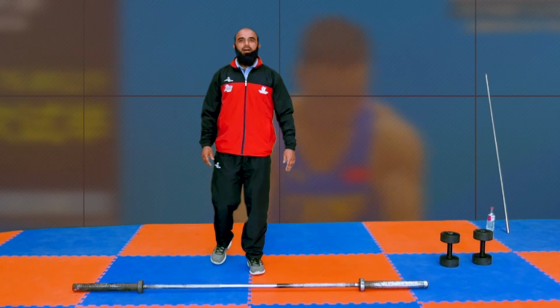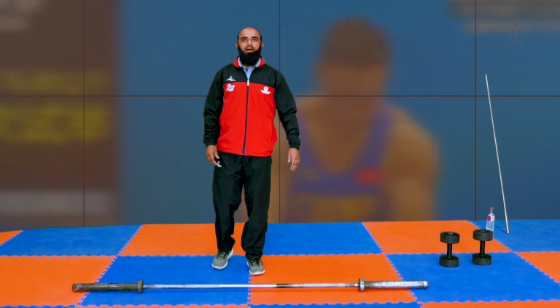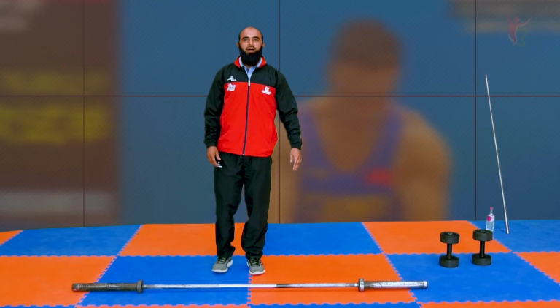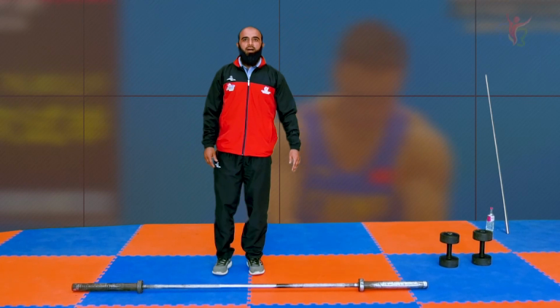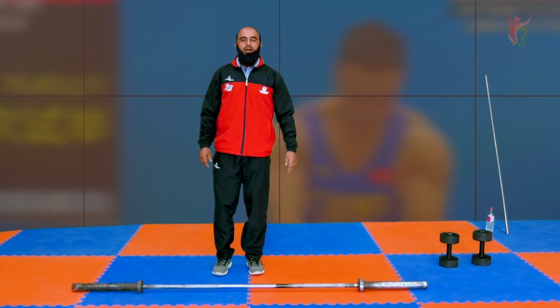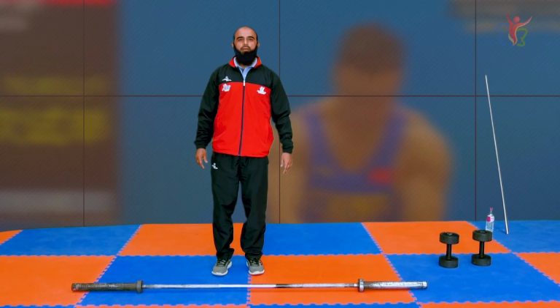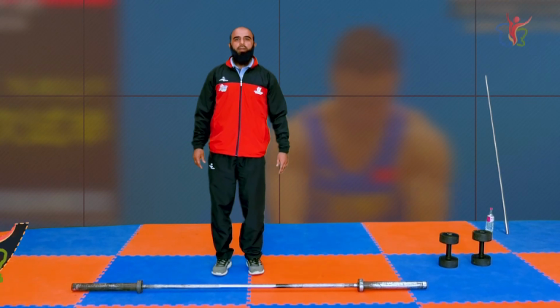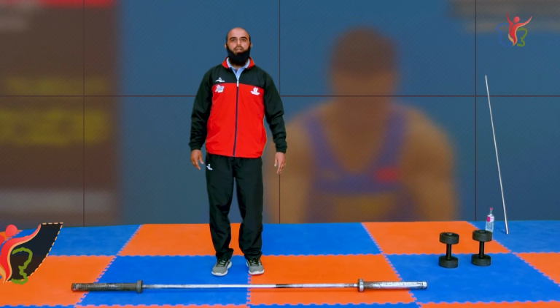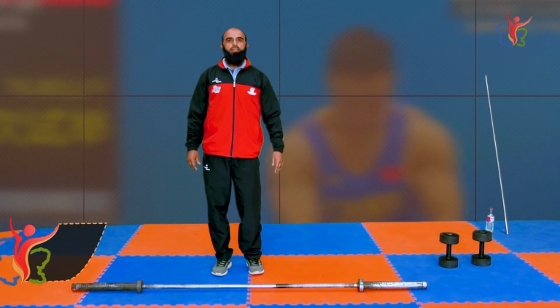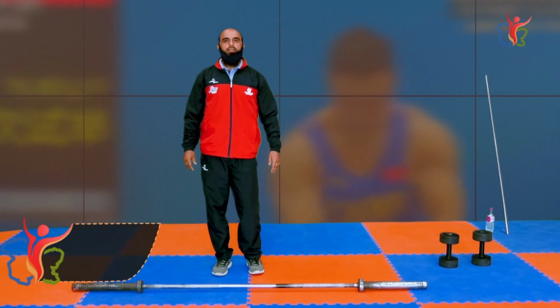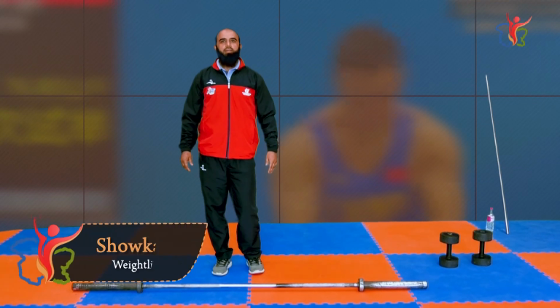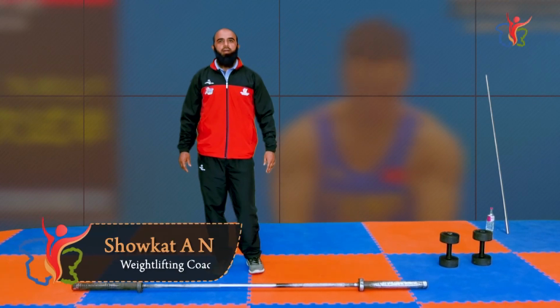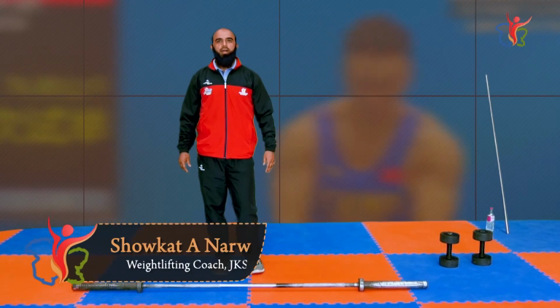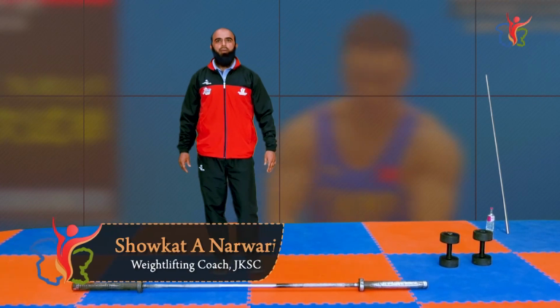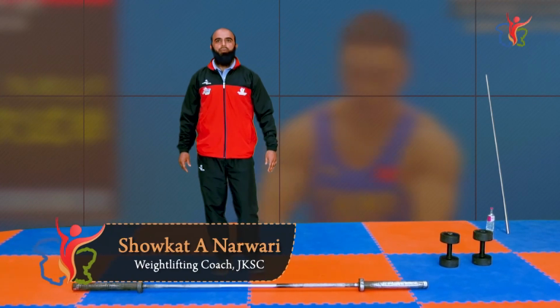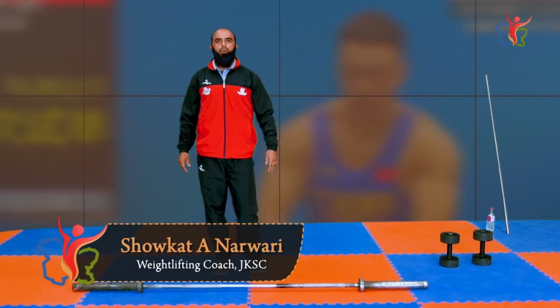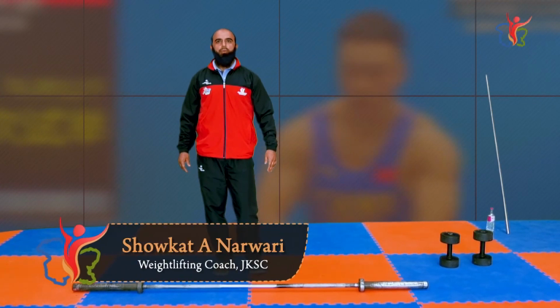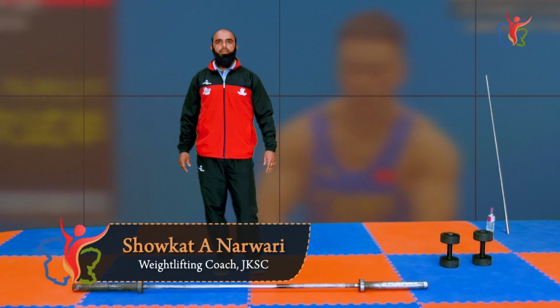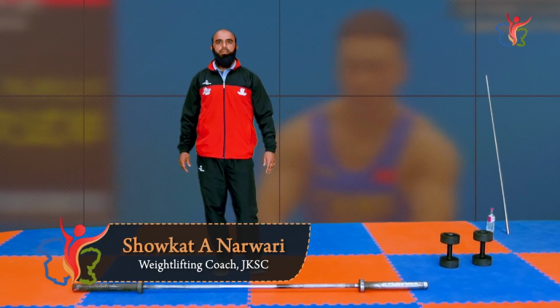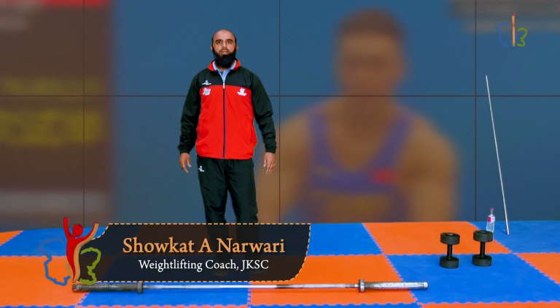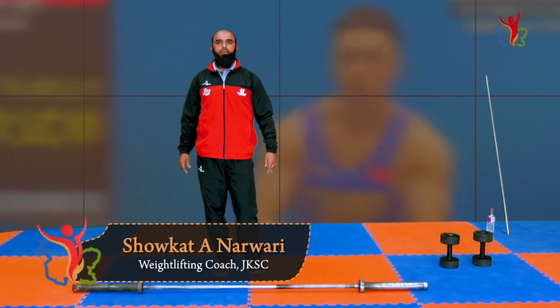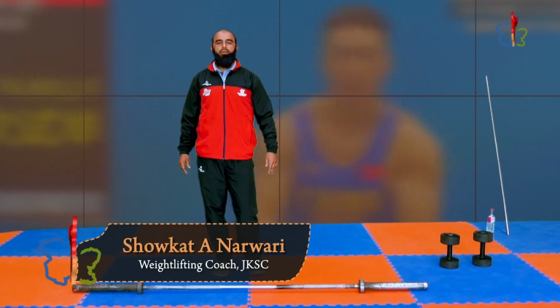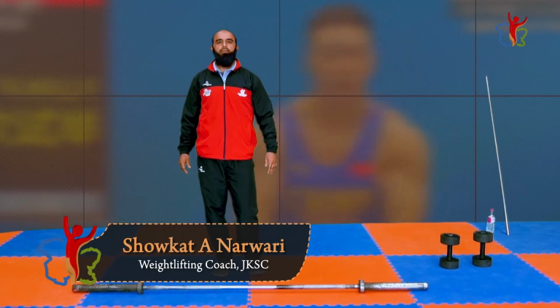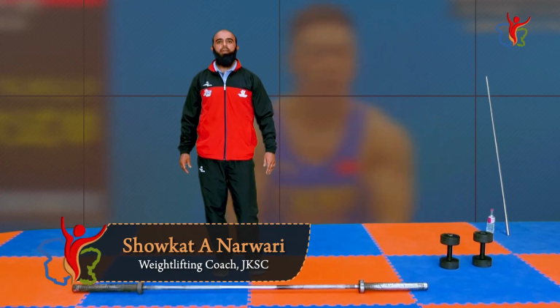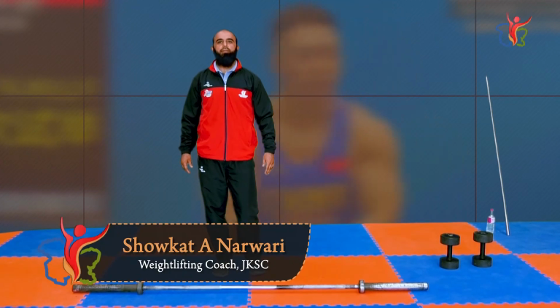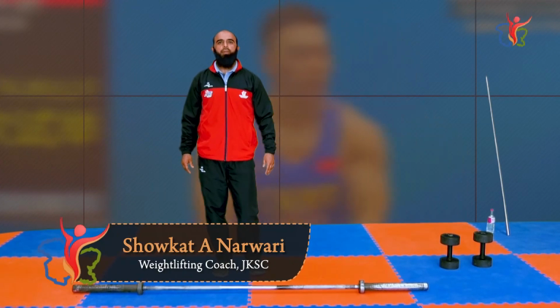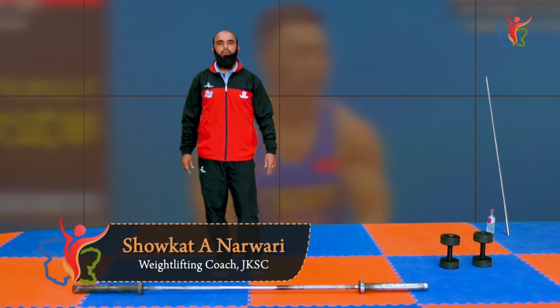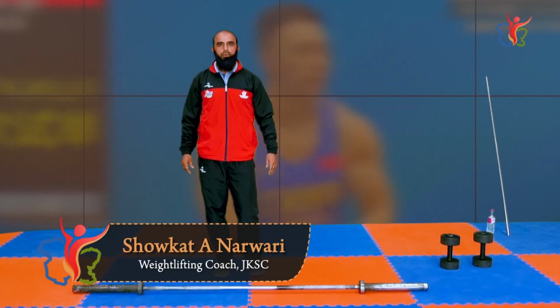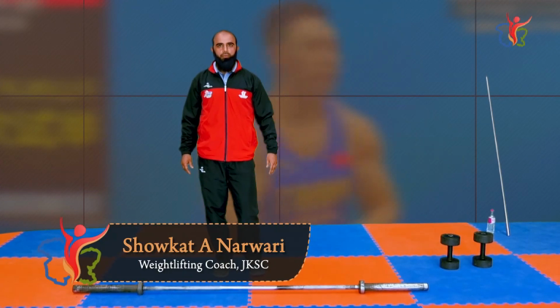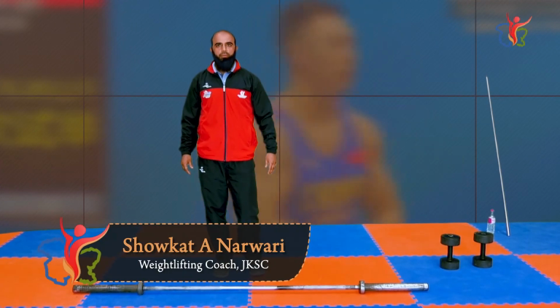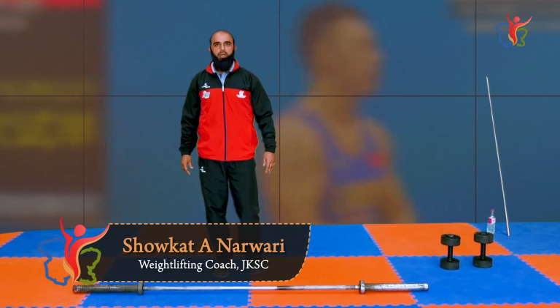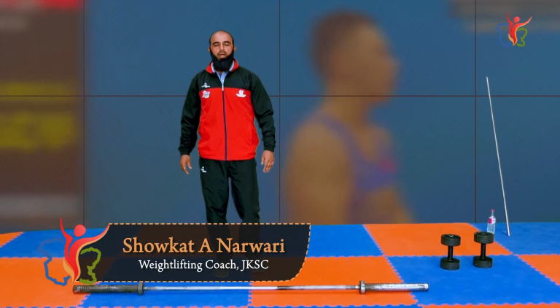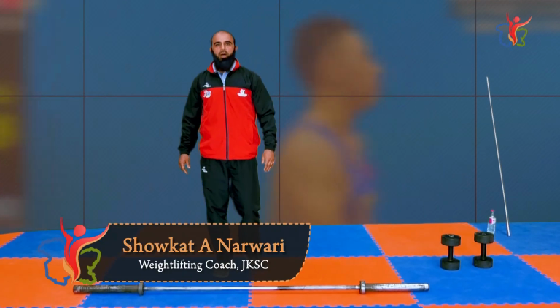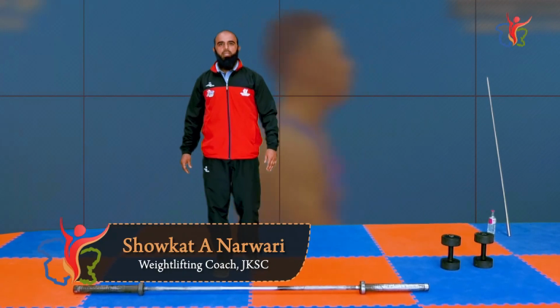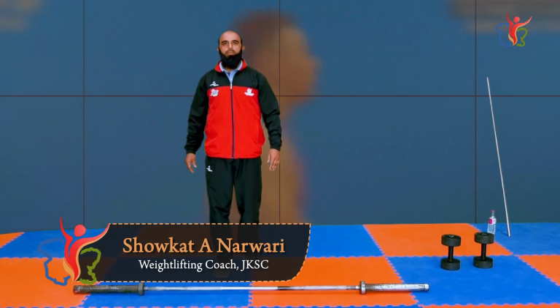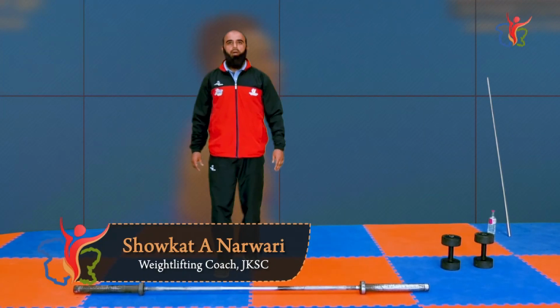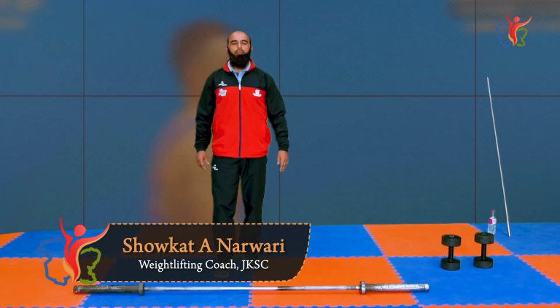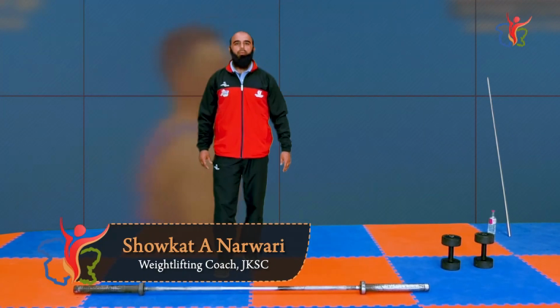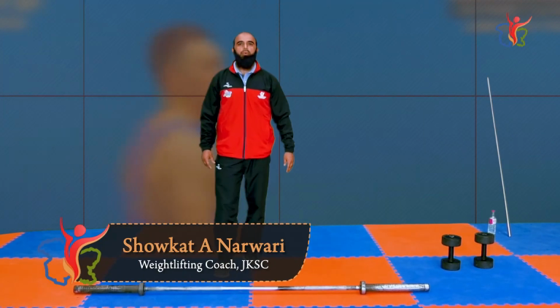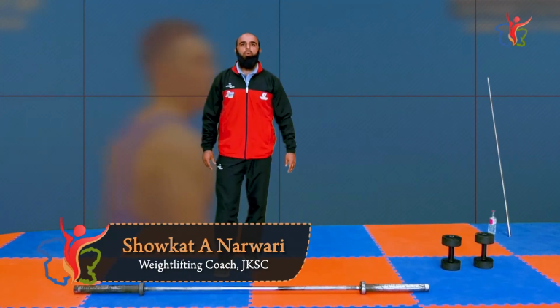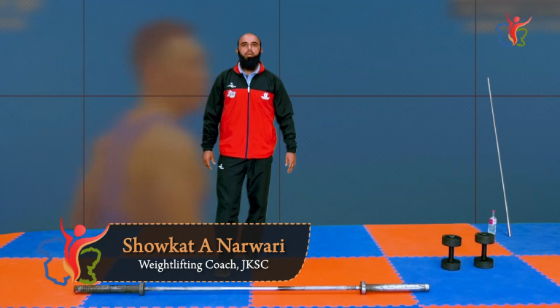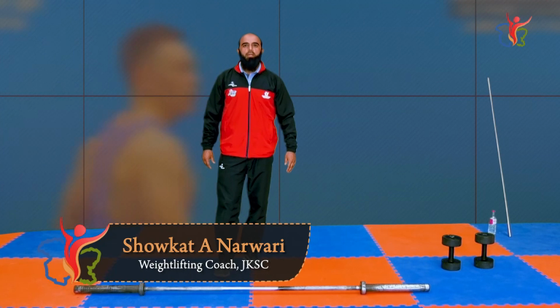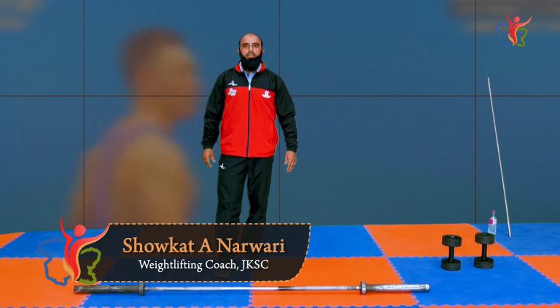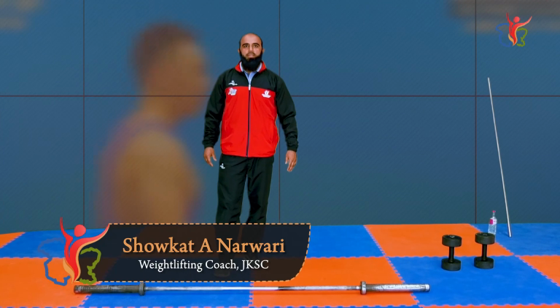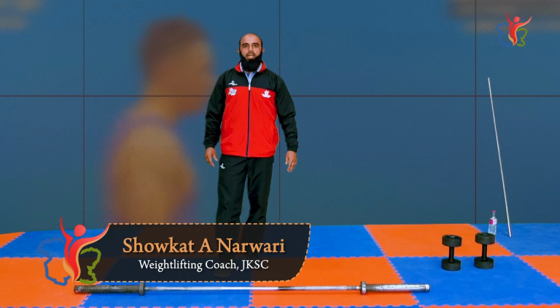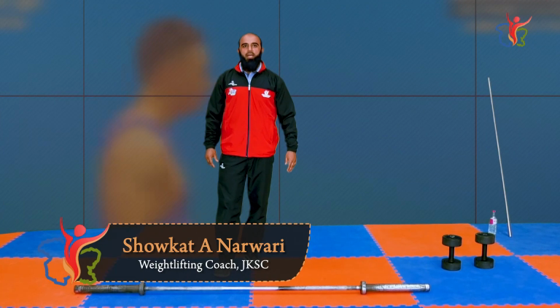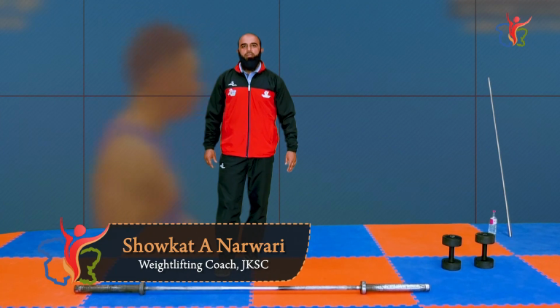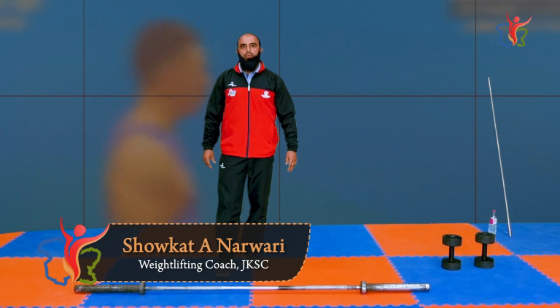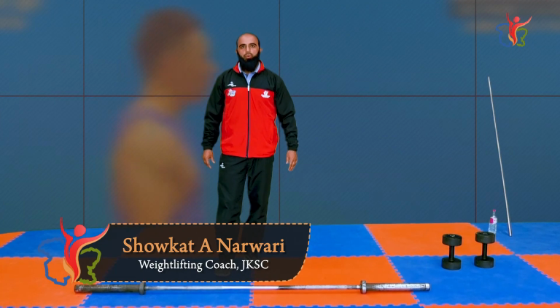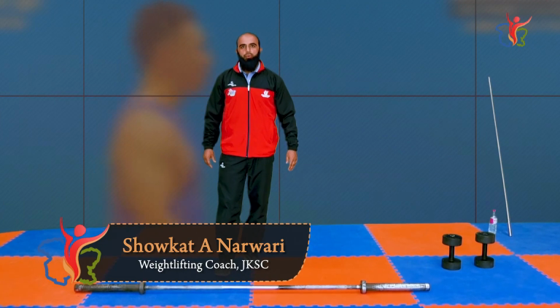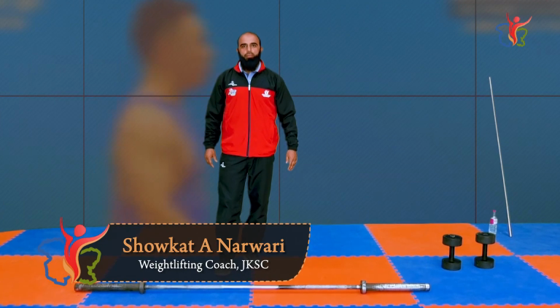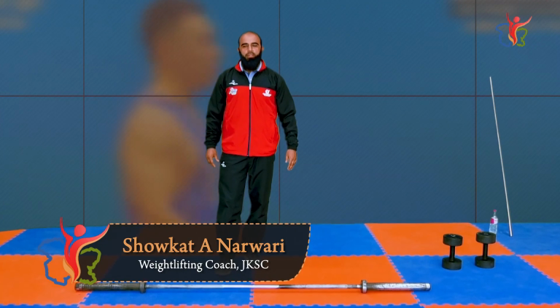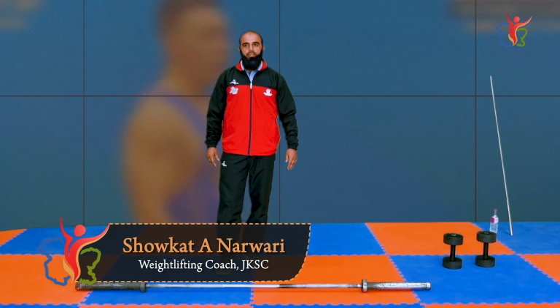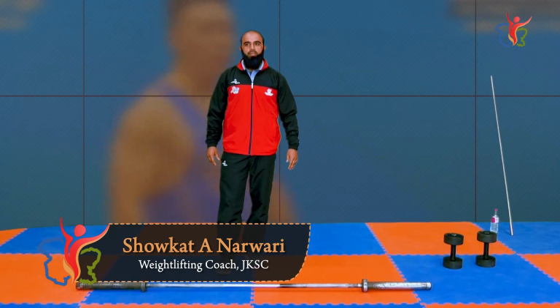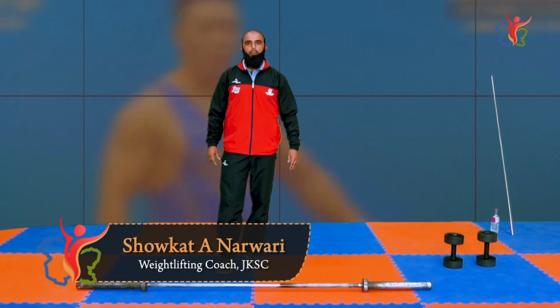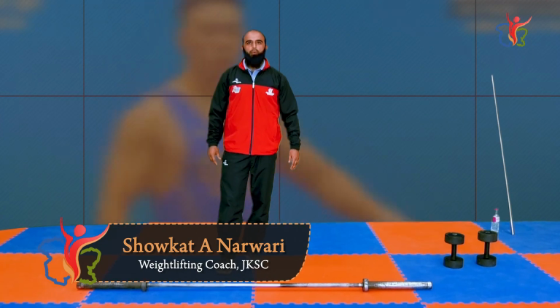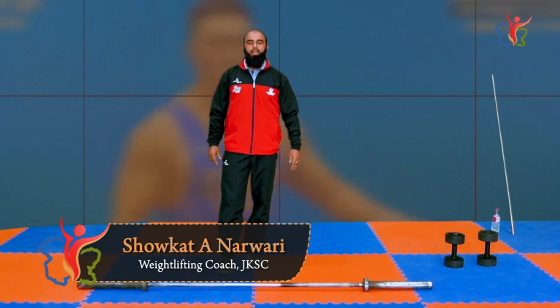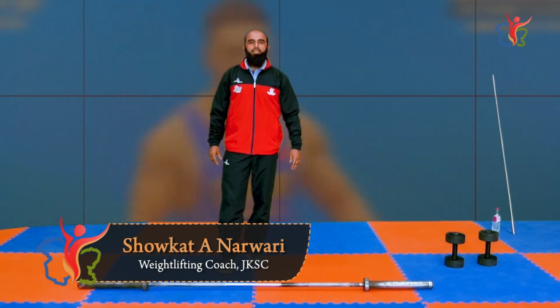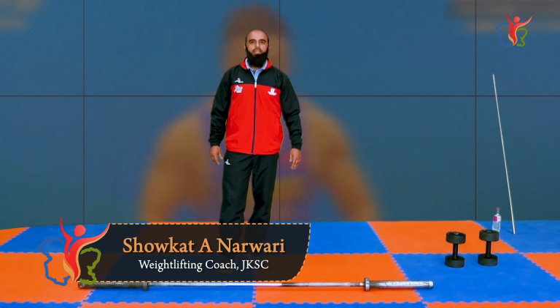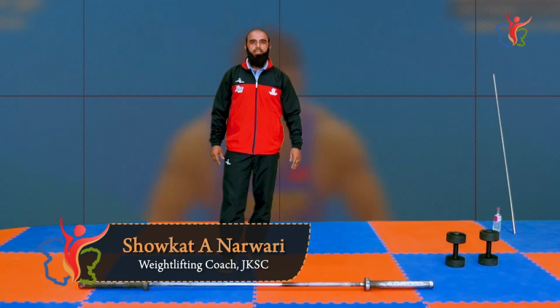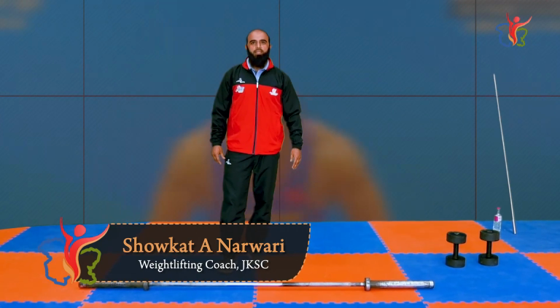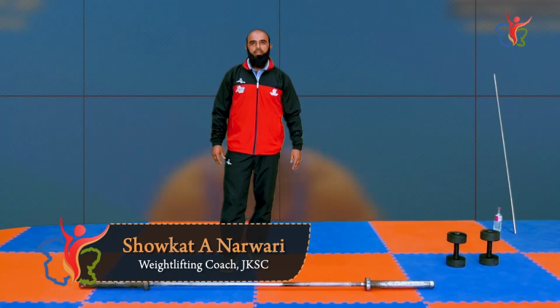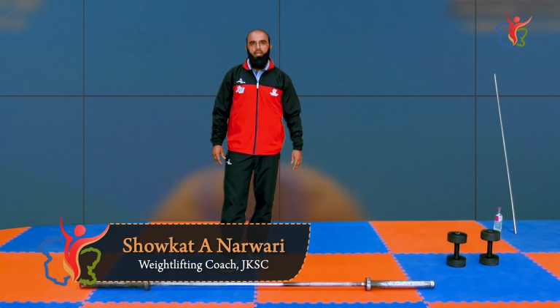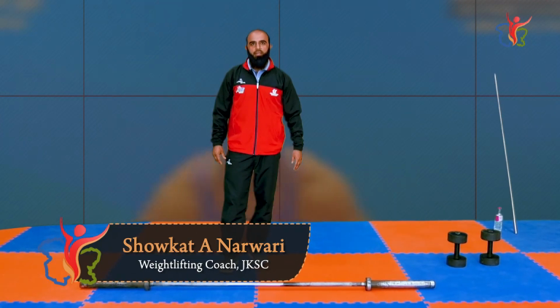Hi friends, I am Shaukandaji Narvari, Weightlifting Coach. Today, I am going to teach a snatch or supporting exercise technique.